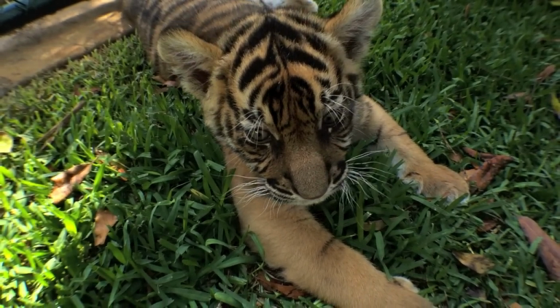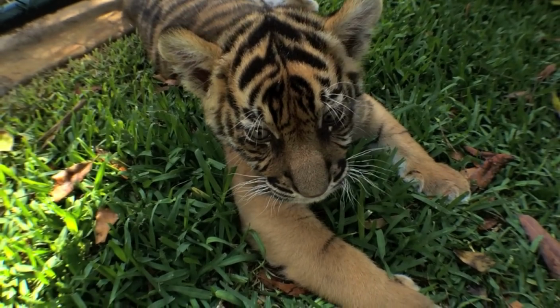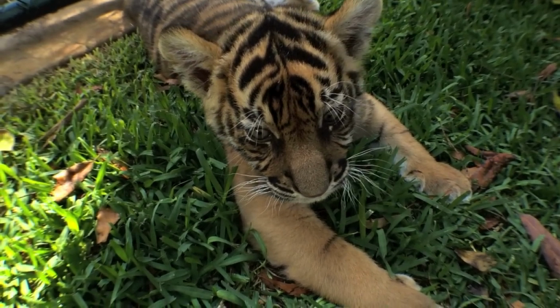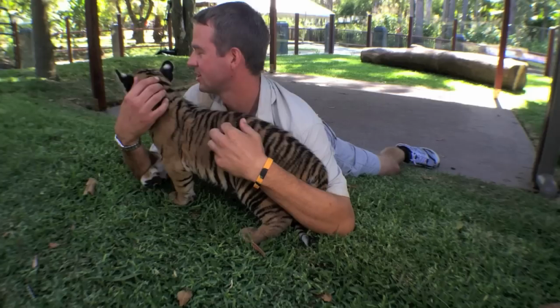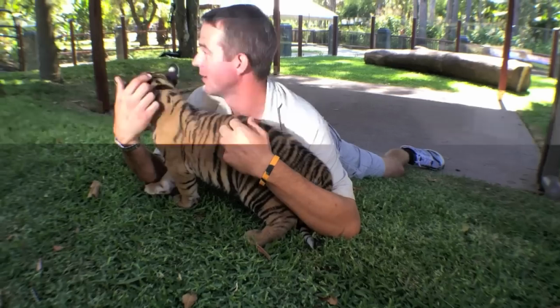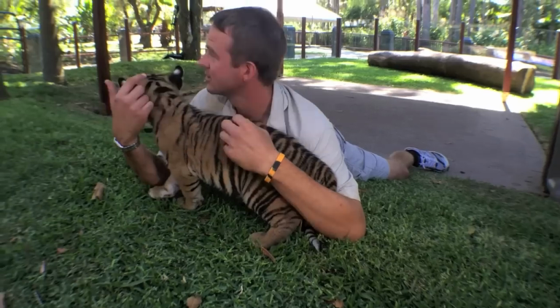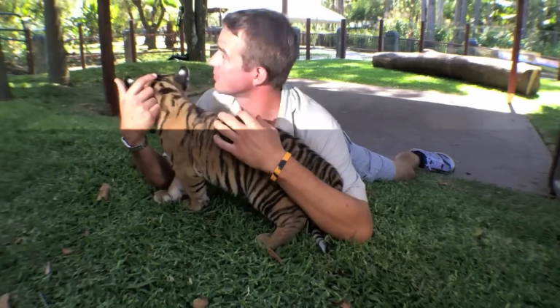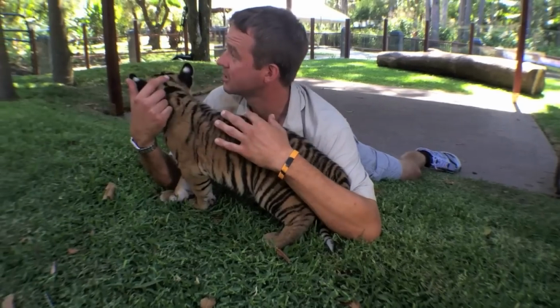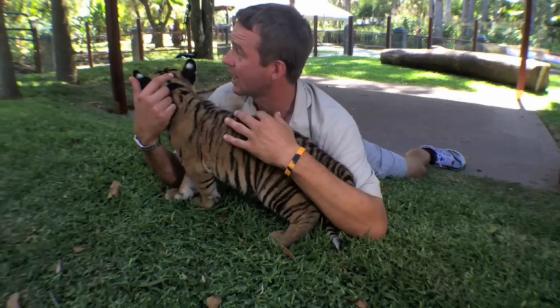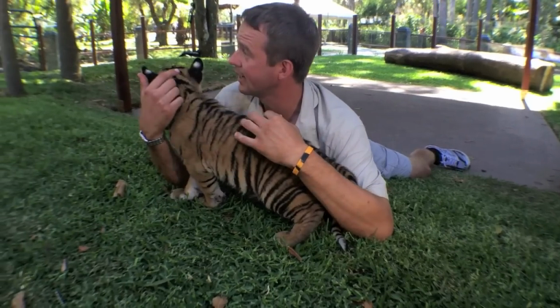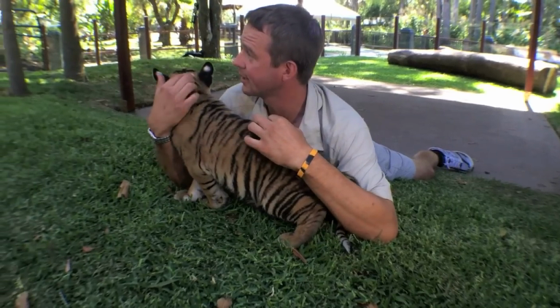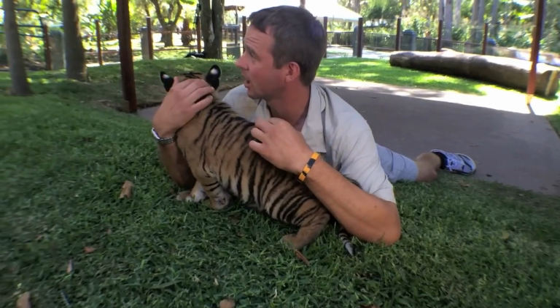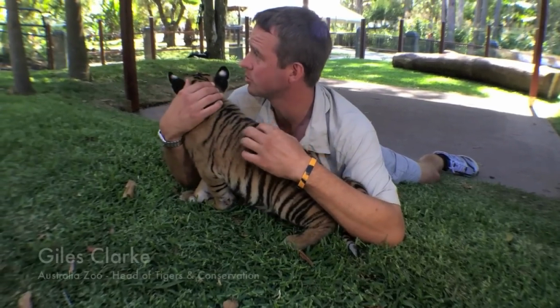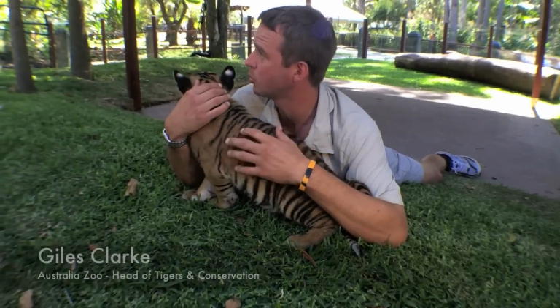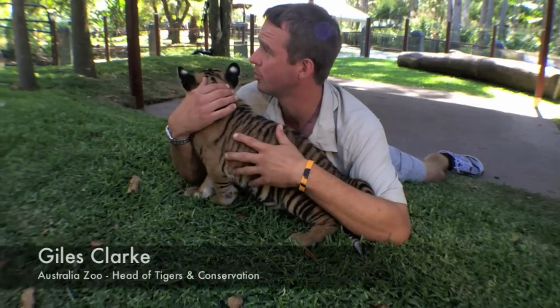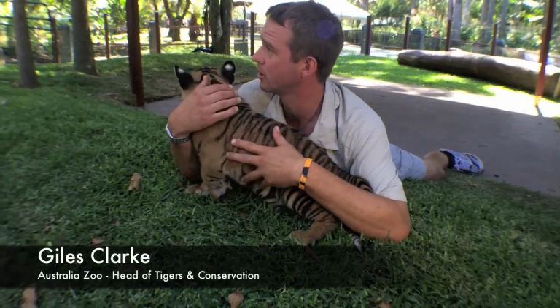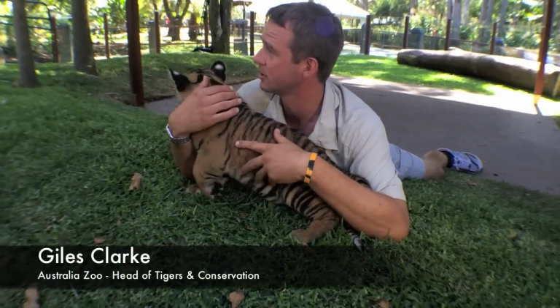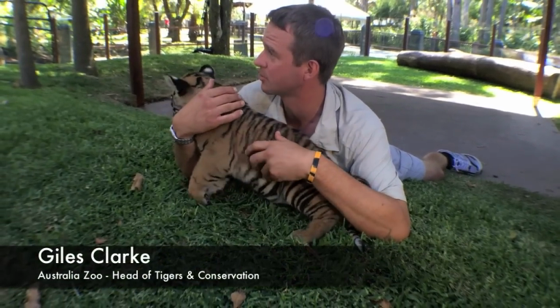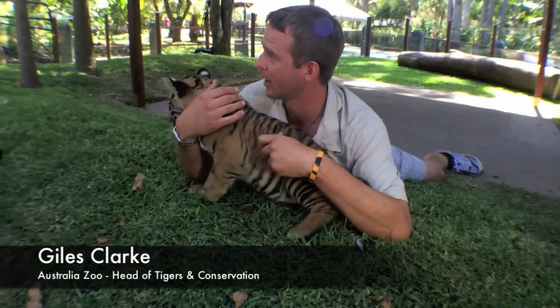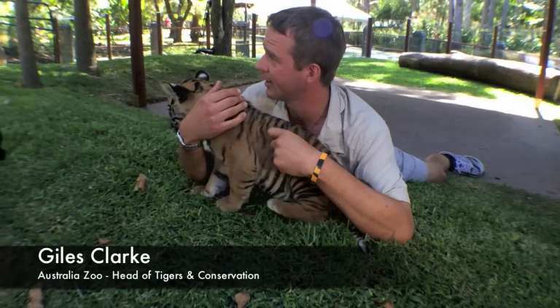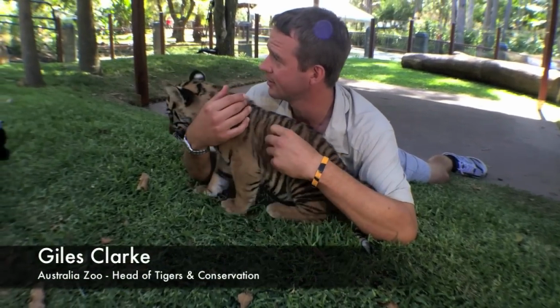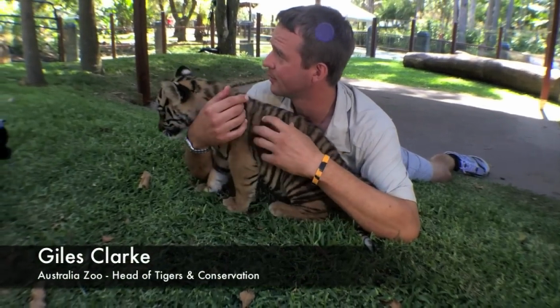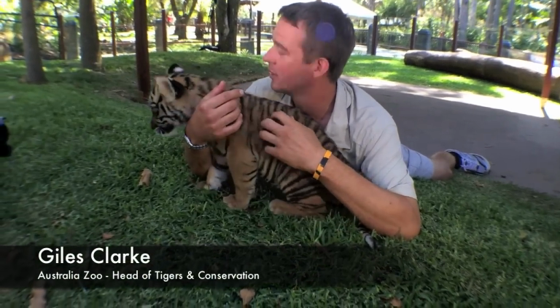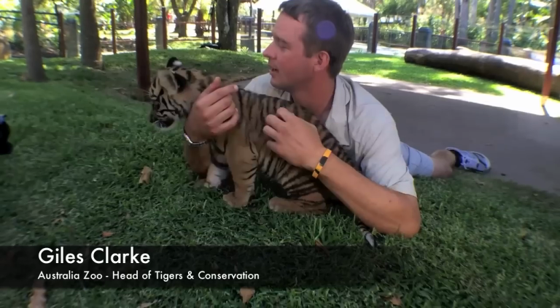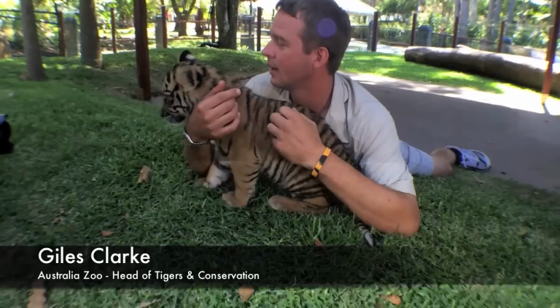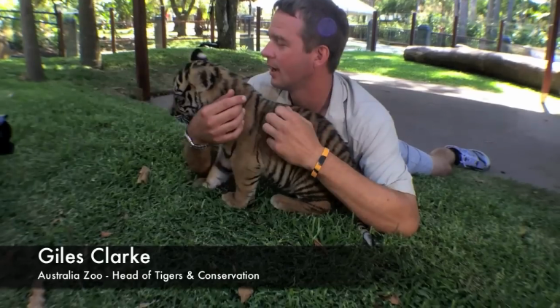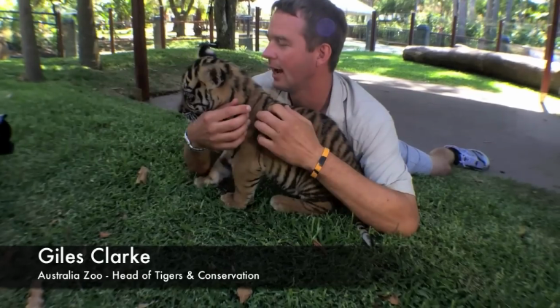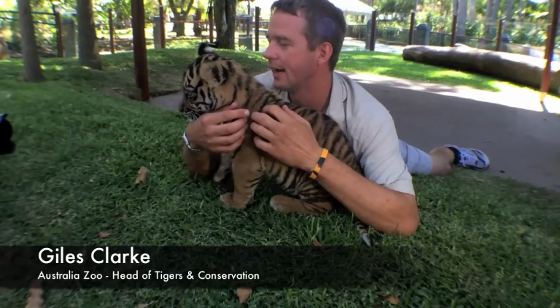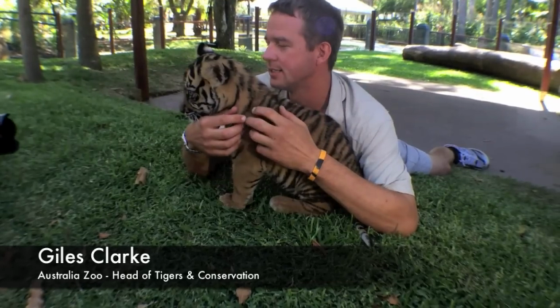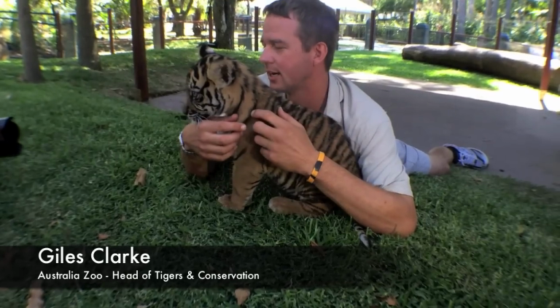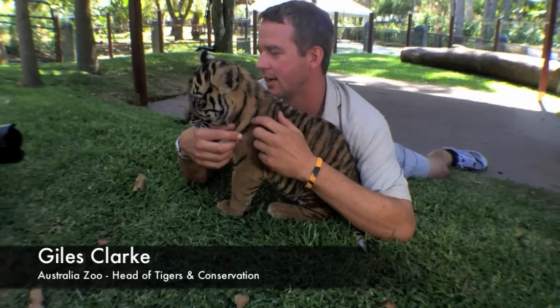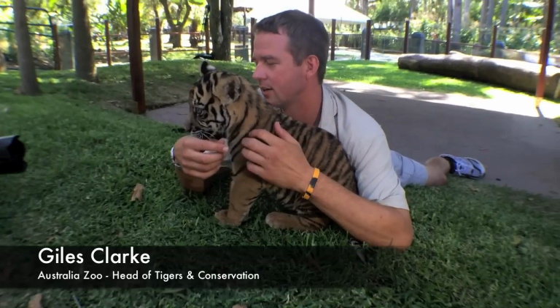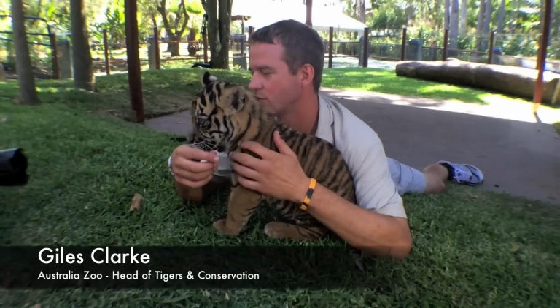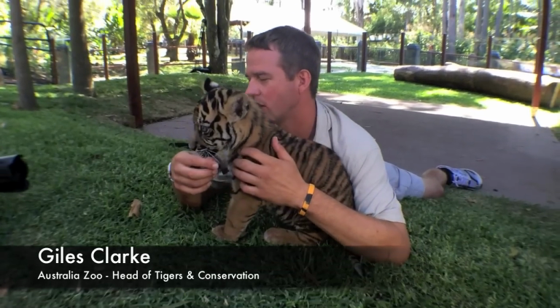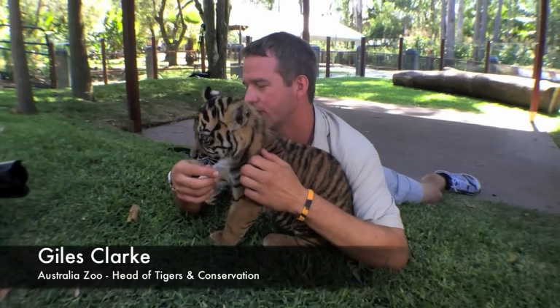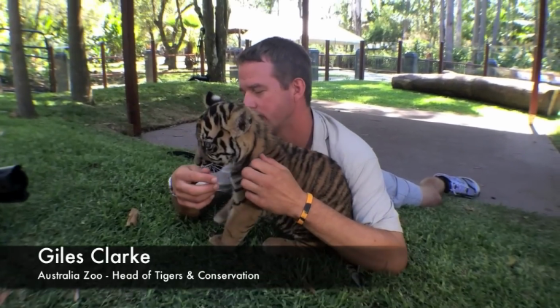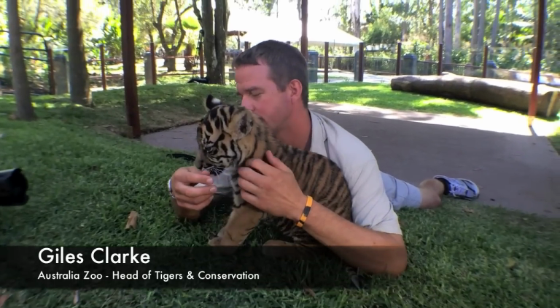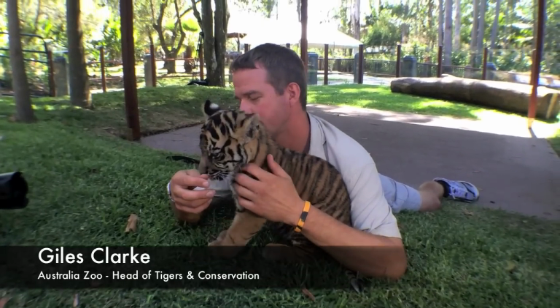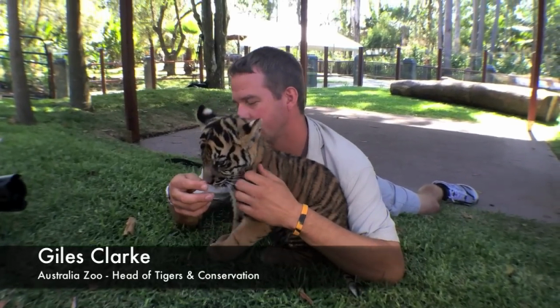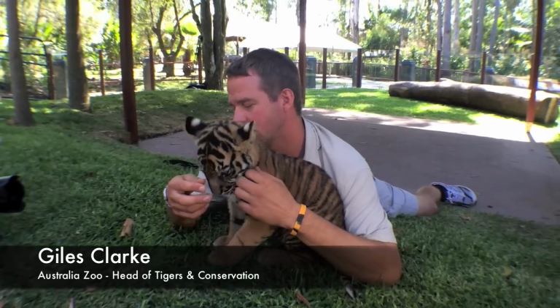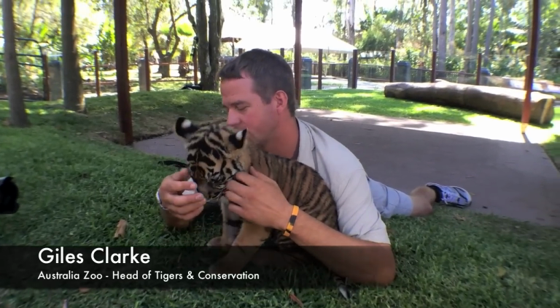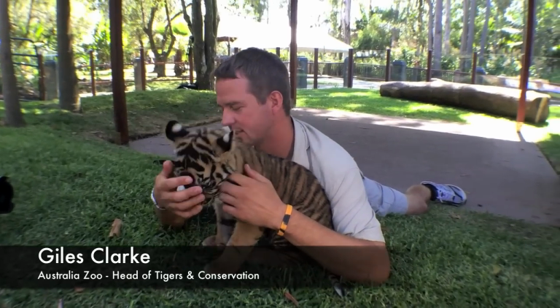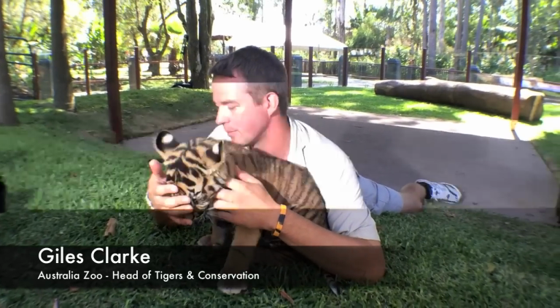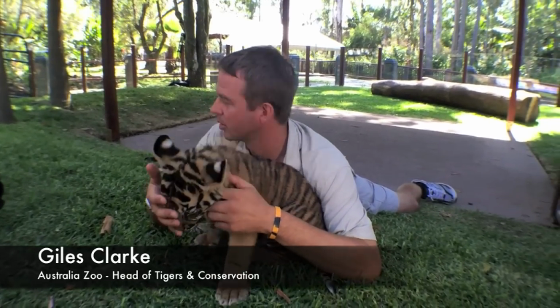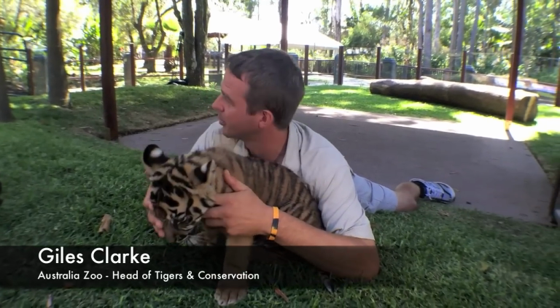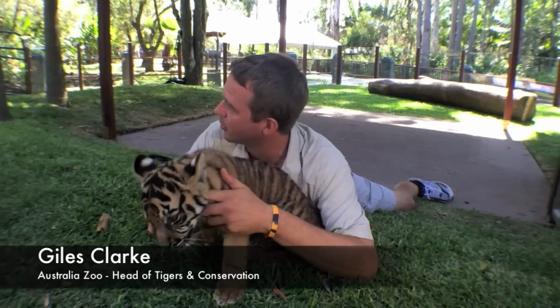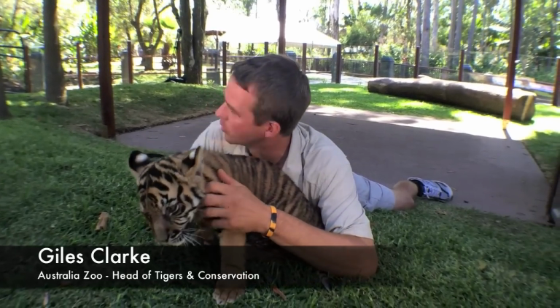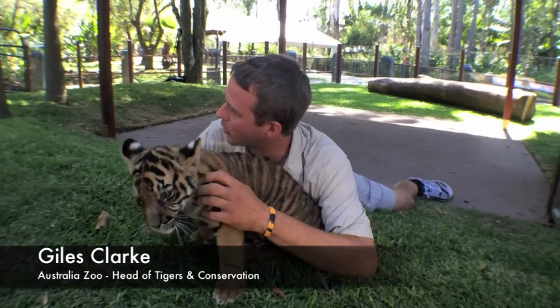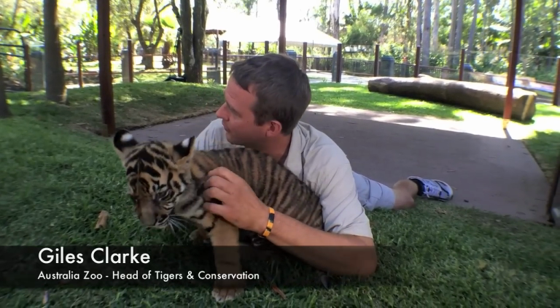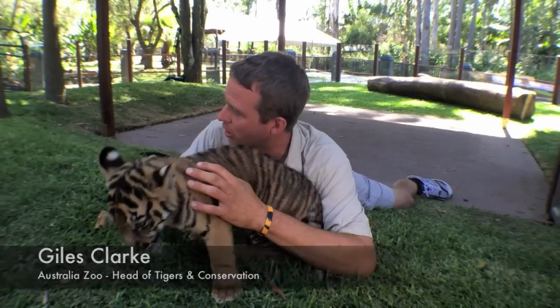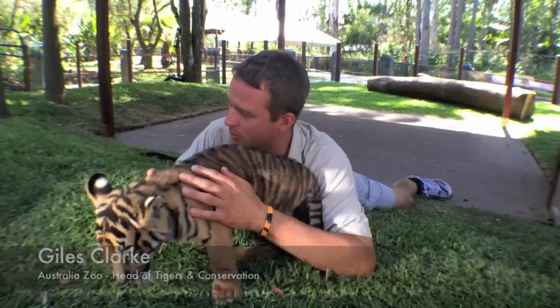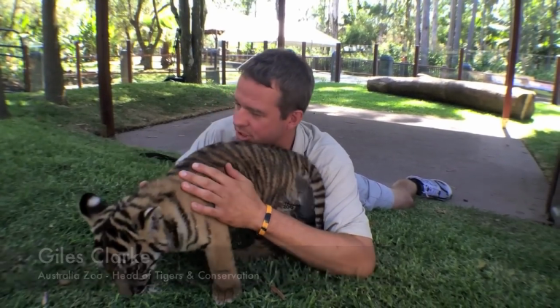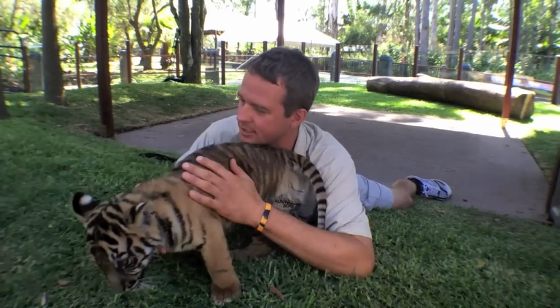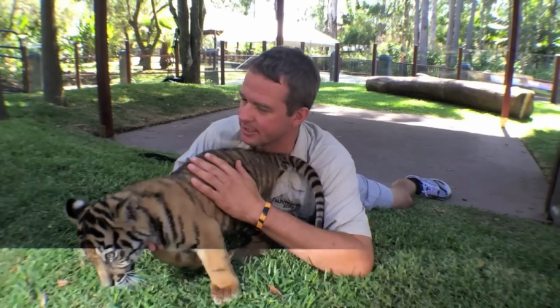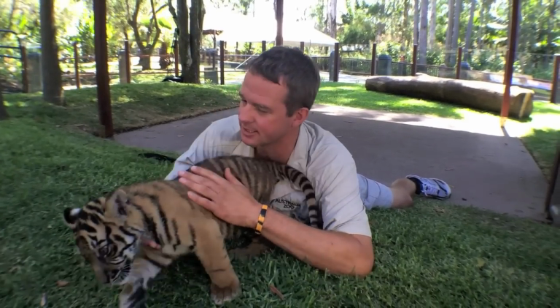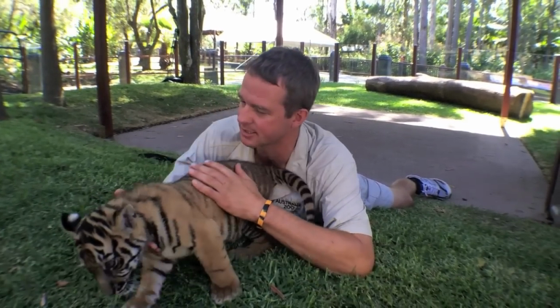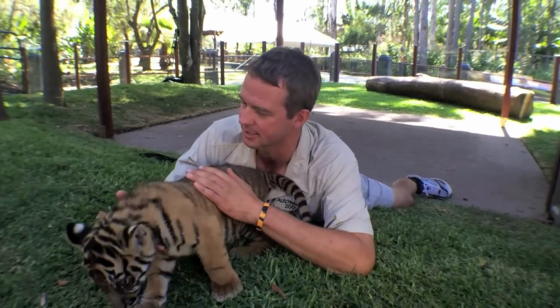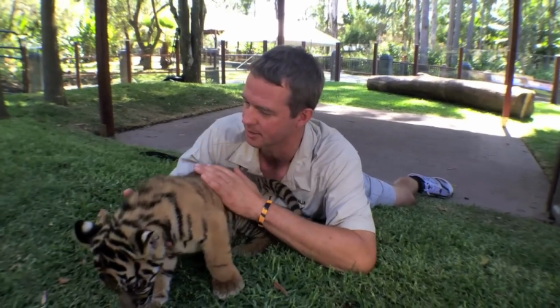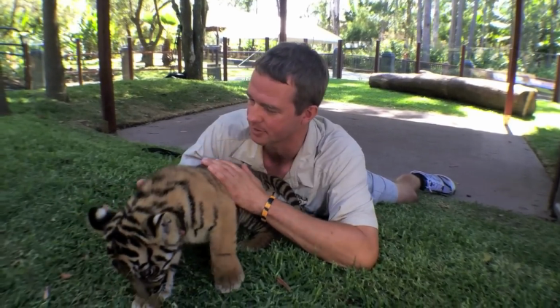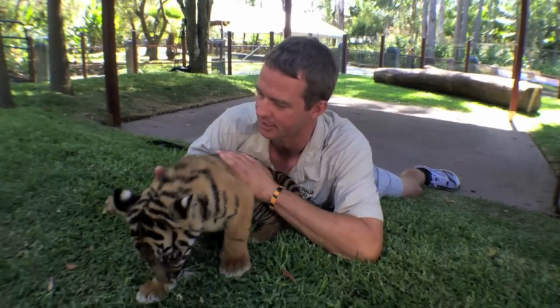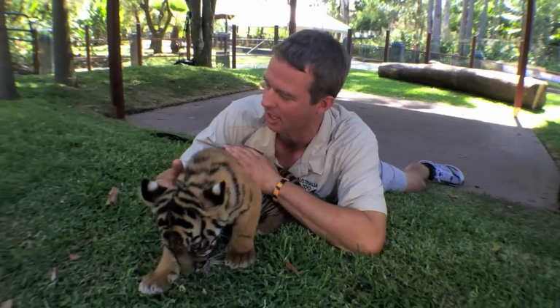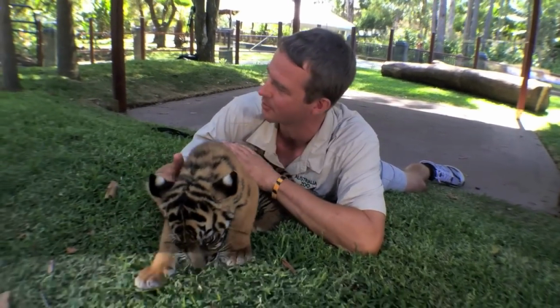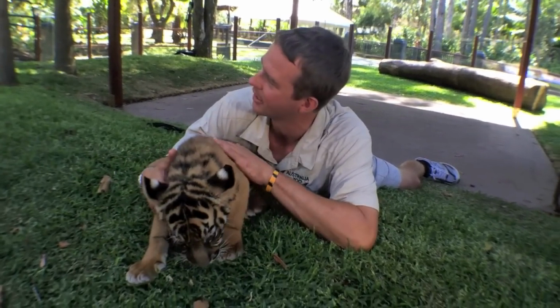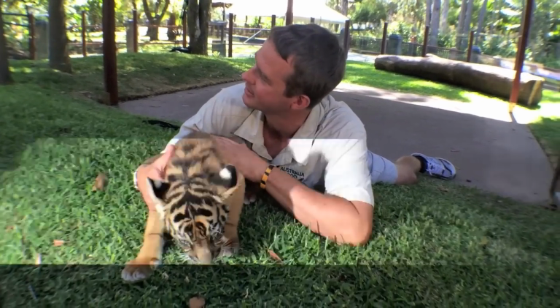As of today the cubs will be on display, and right through to the middle of December people will have the opportunity to see them in the cub yards.